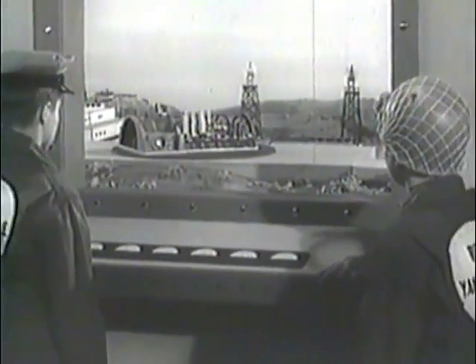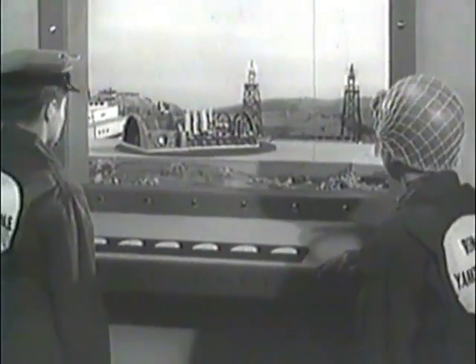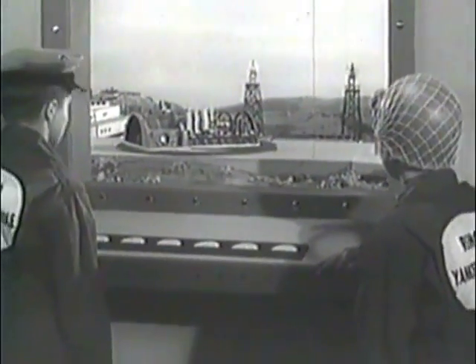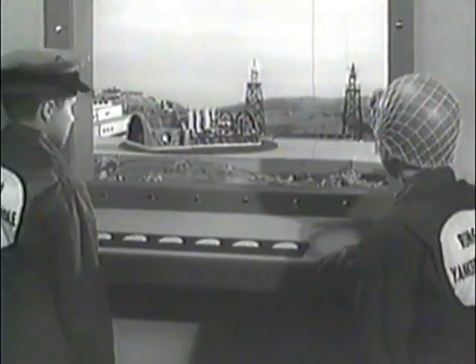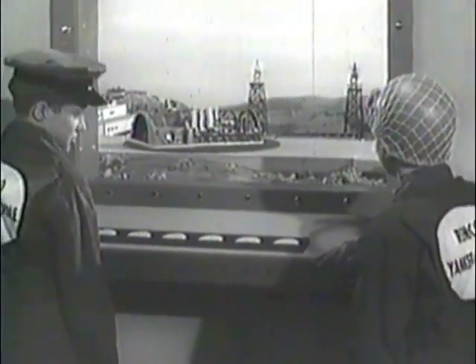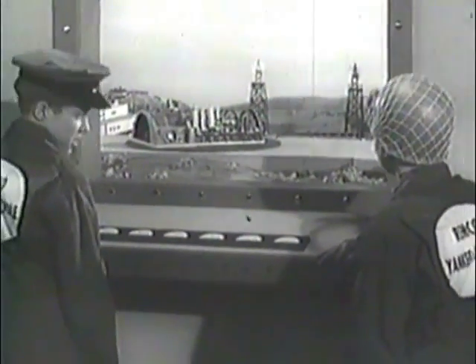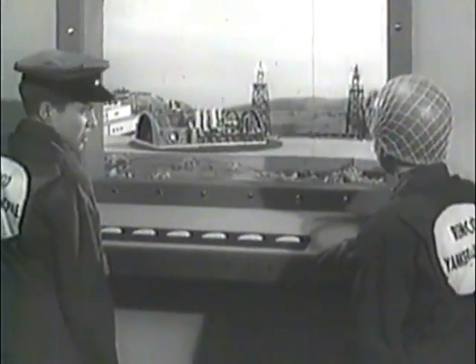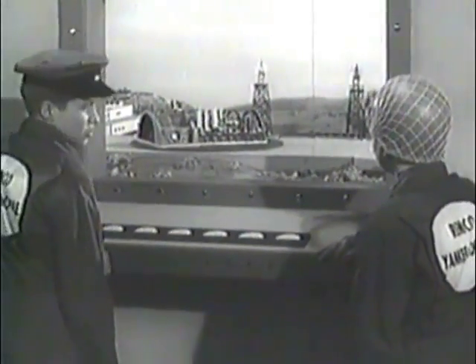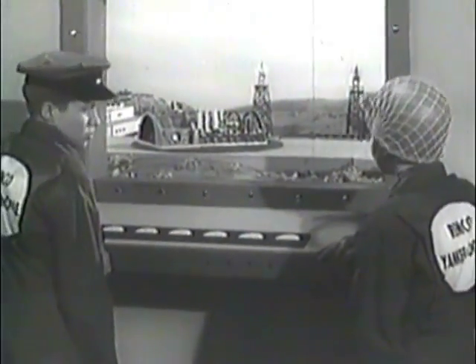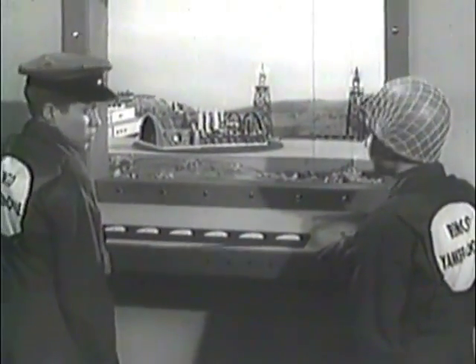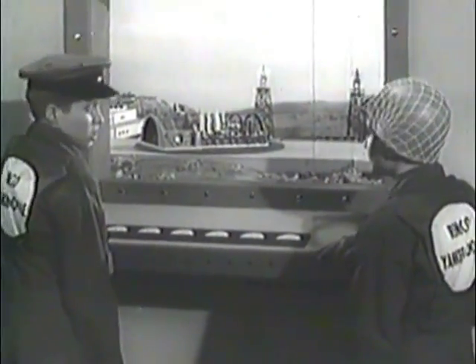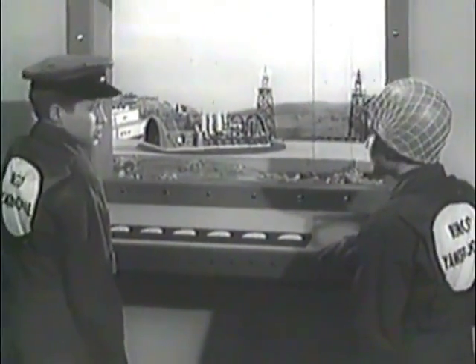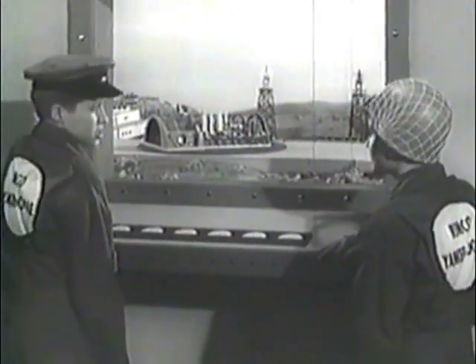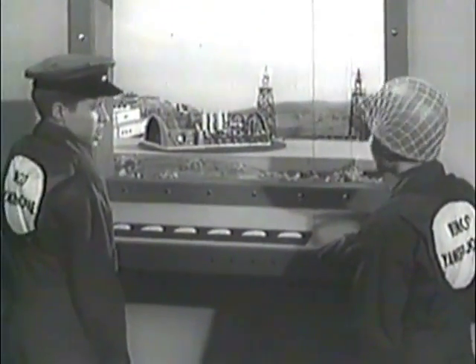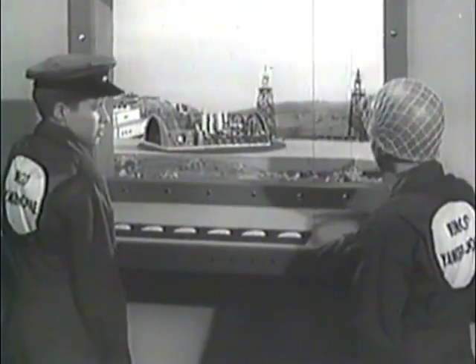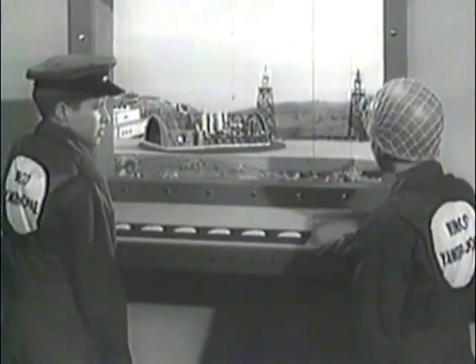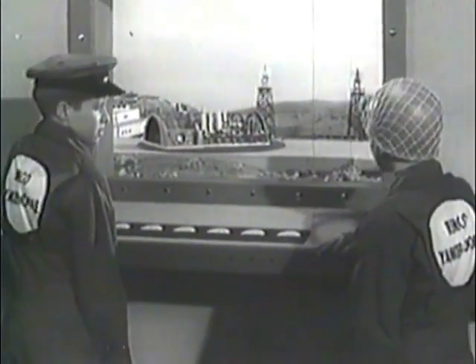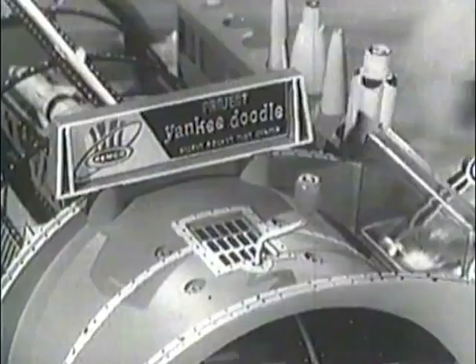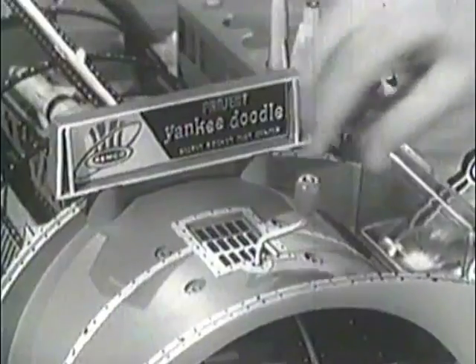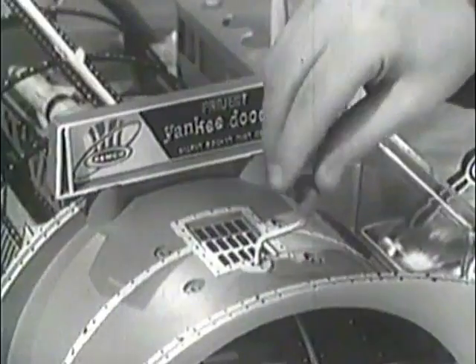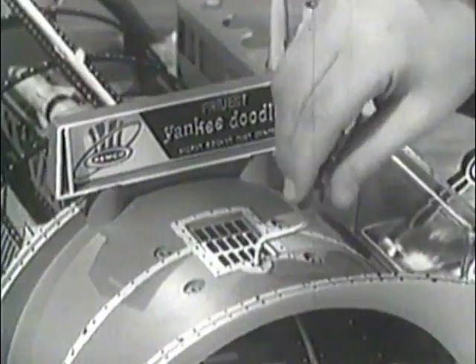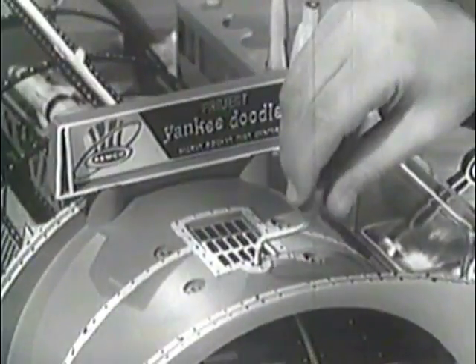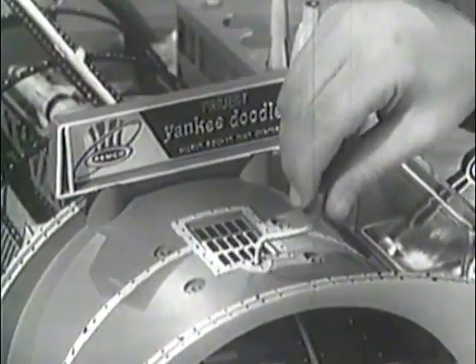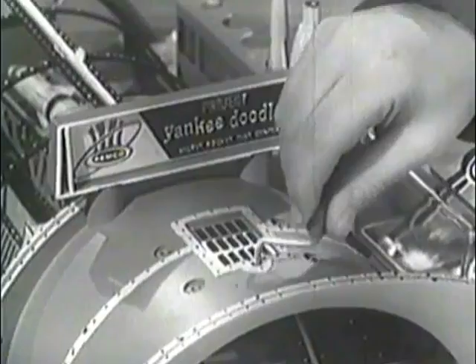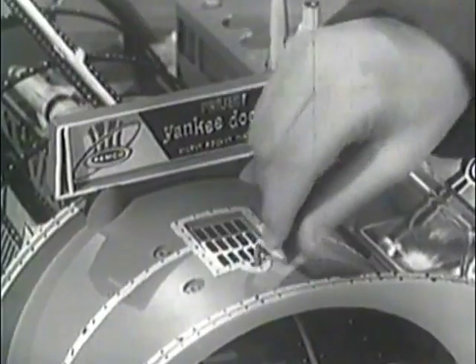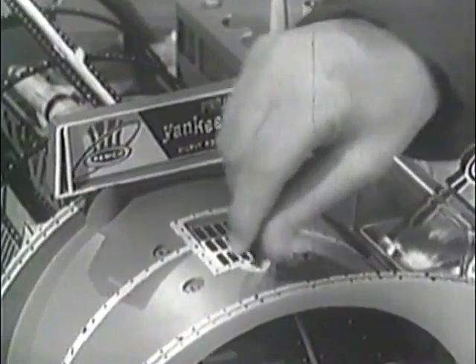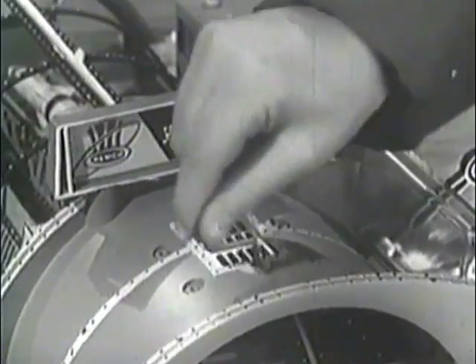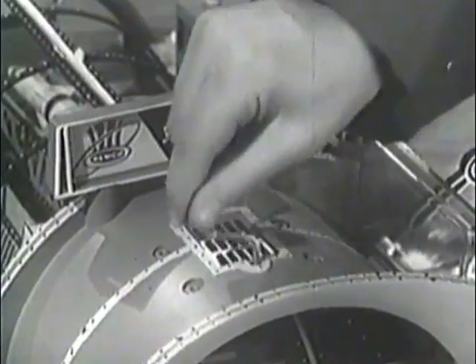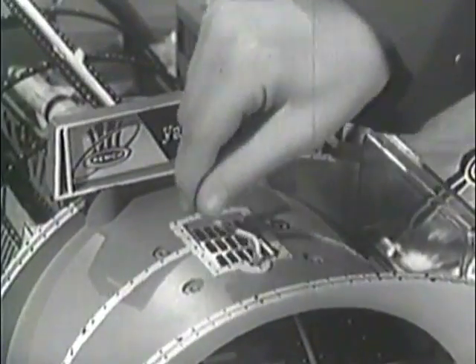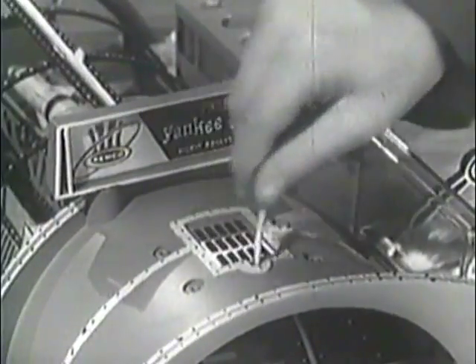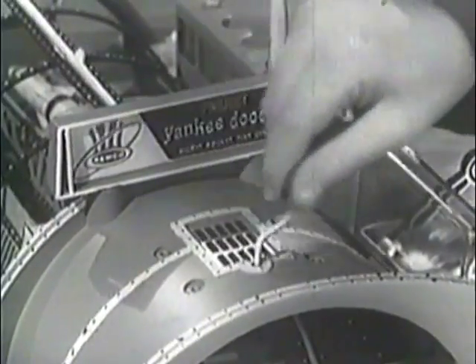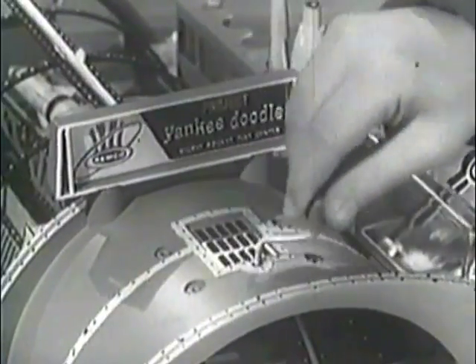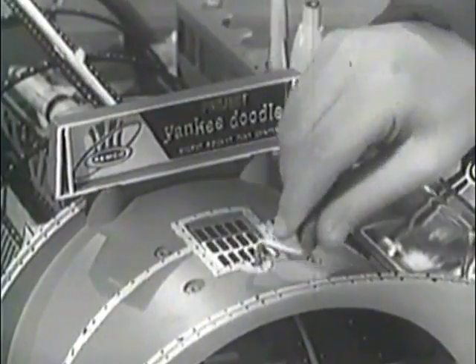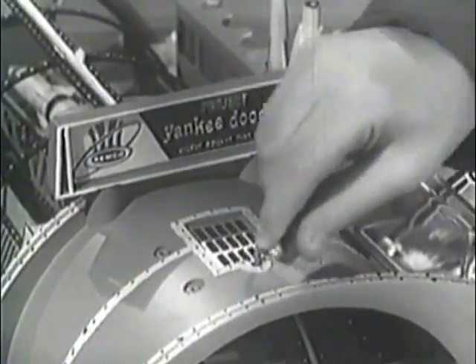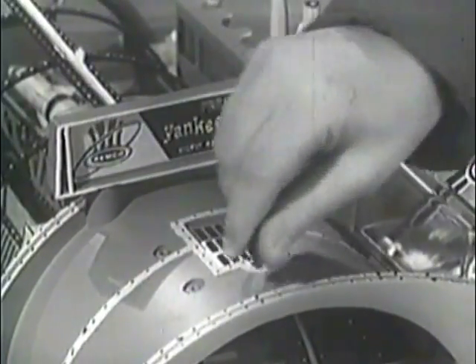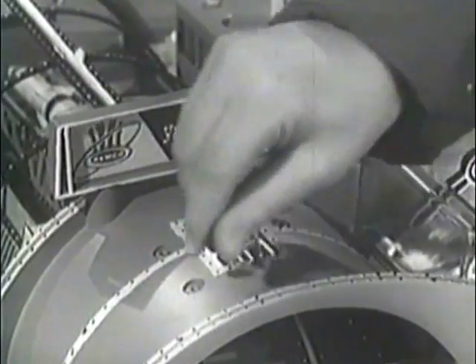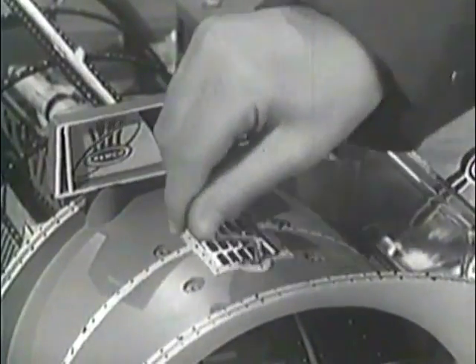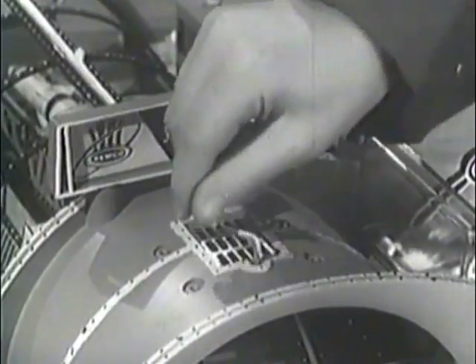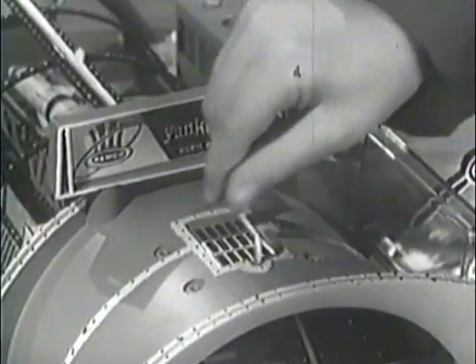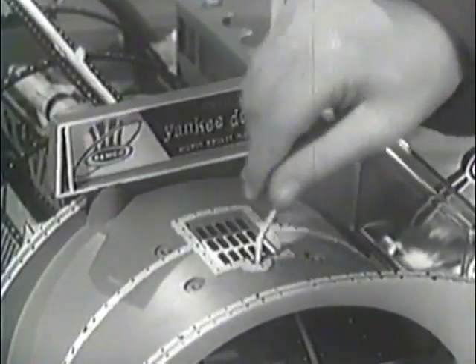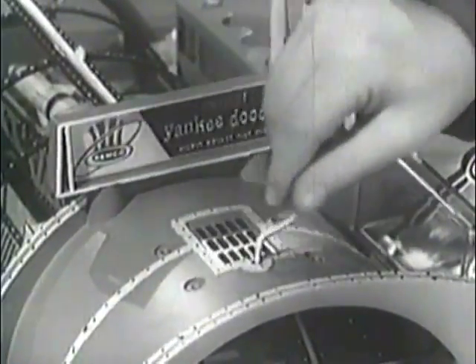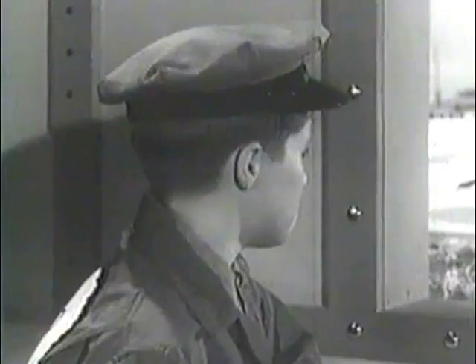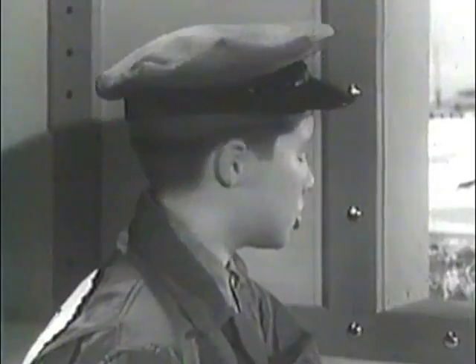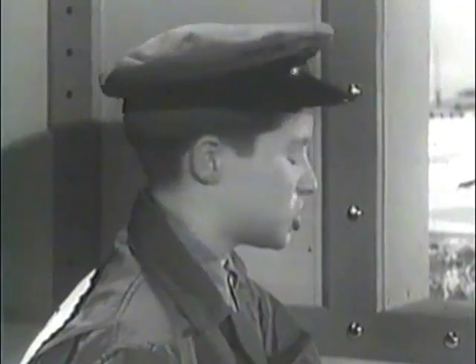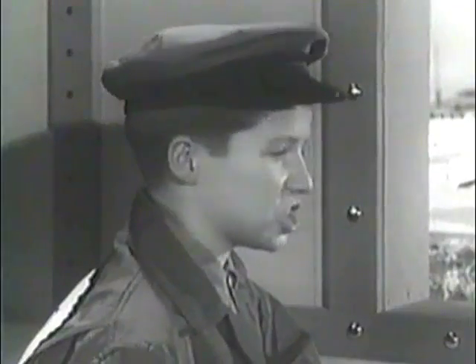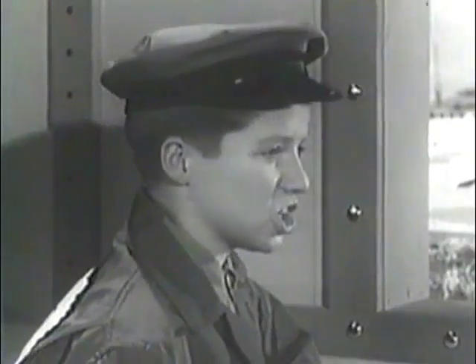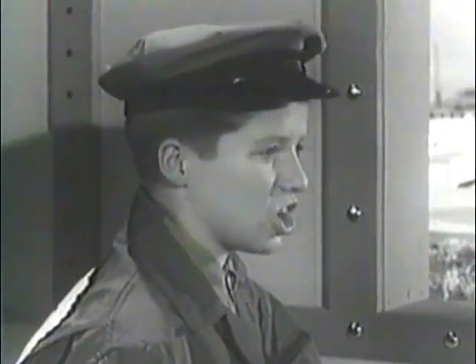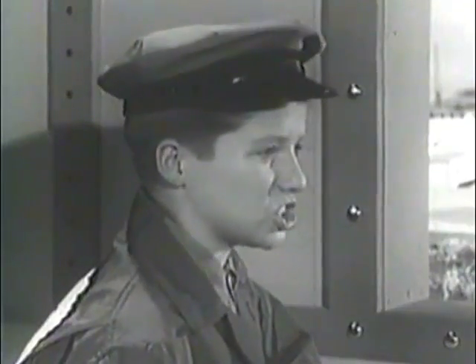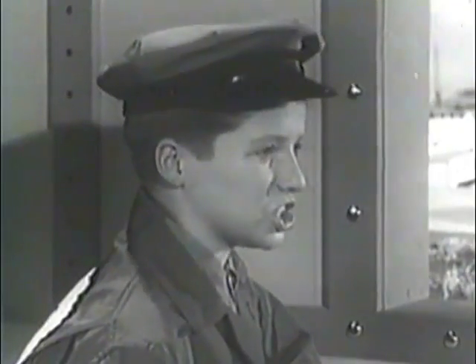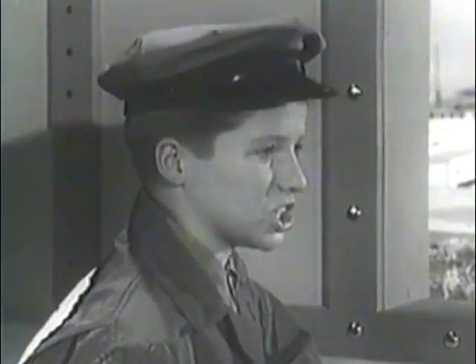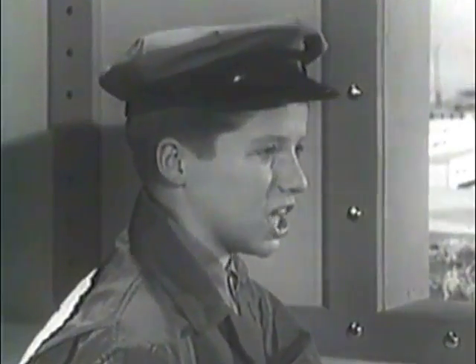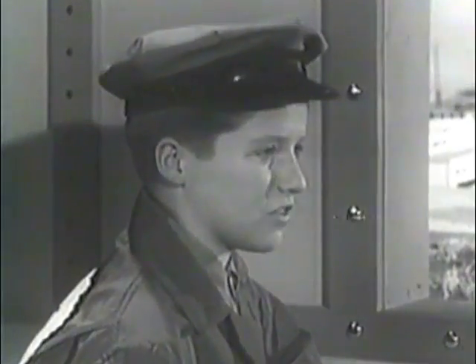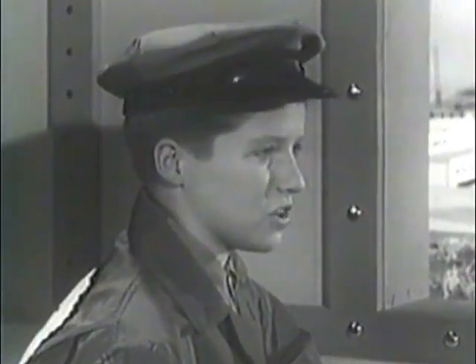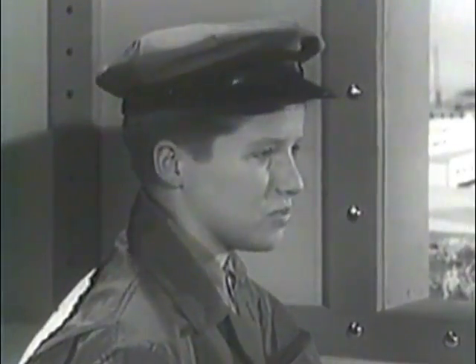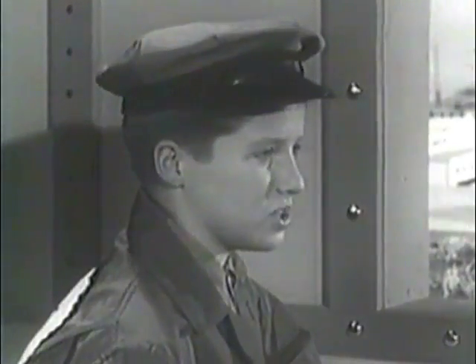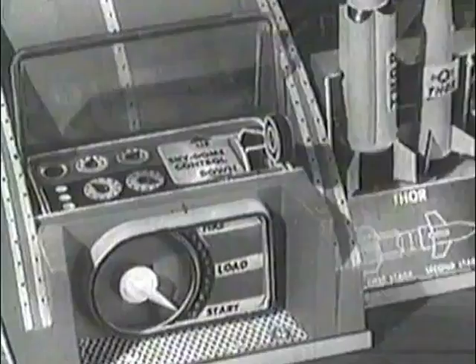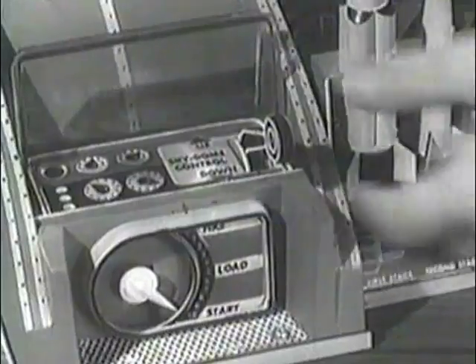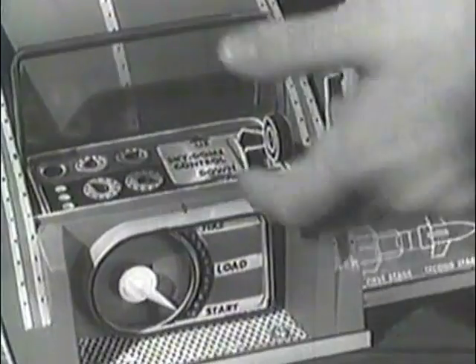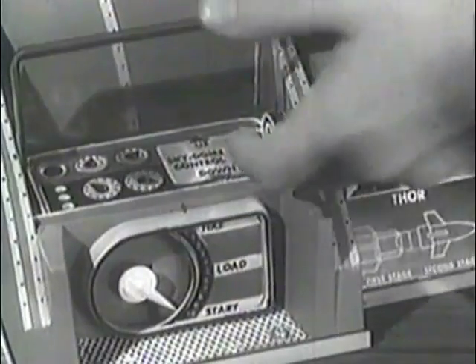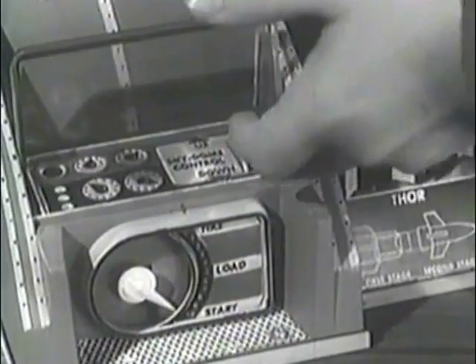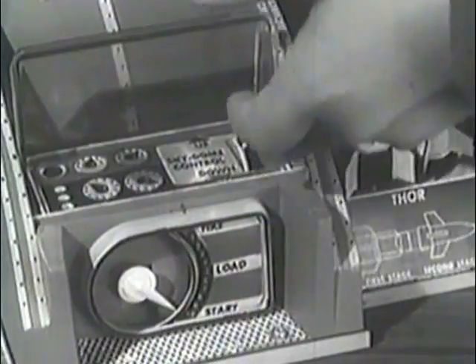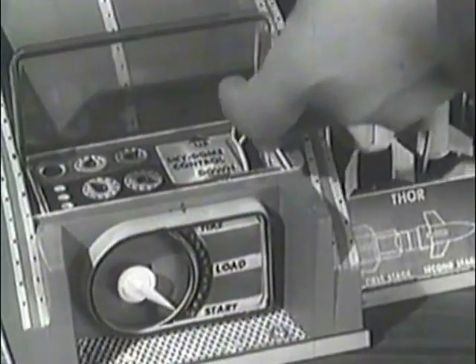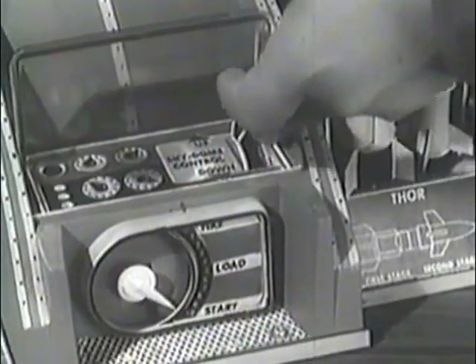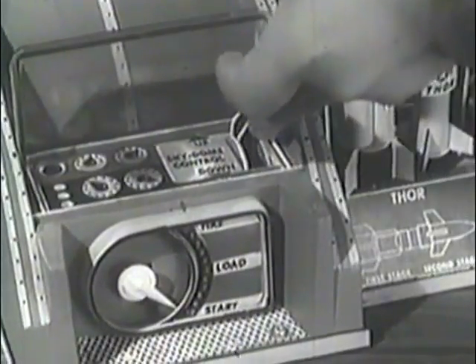Sound the warning siren. All's ready. Push the launching lever and begin the countdown.